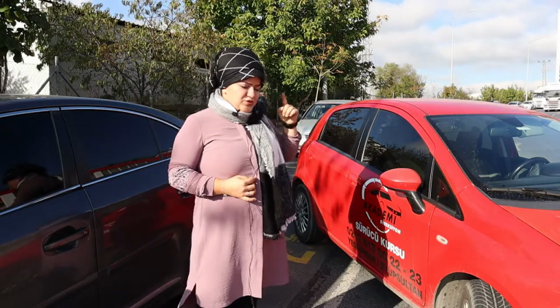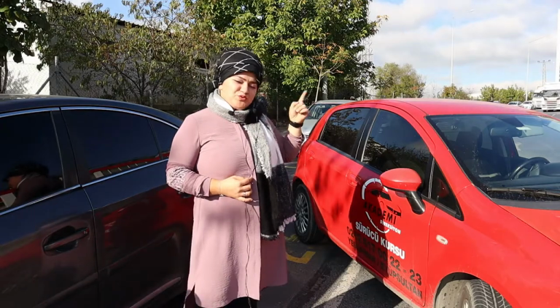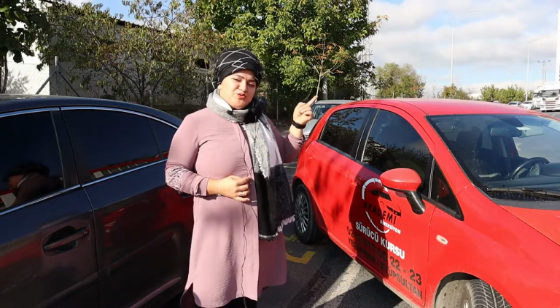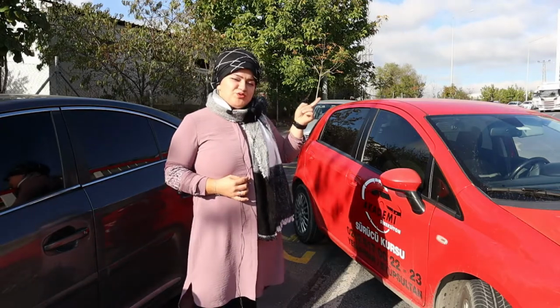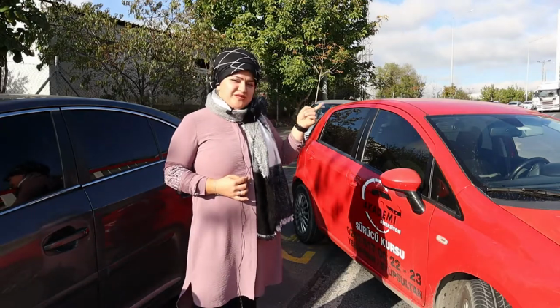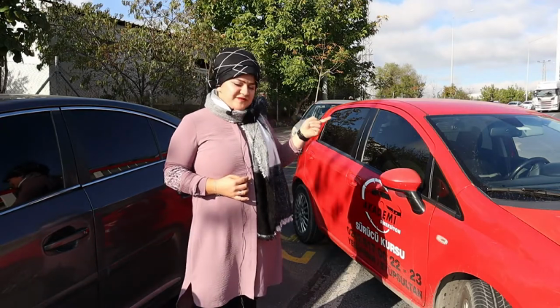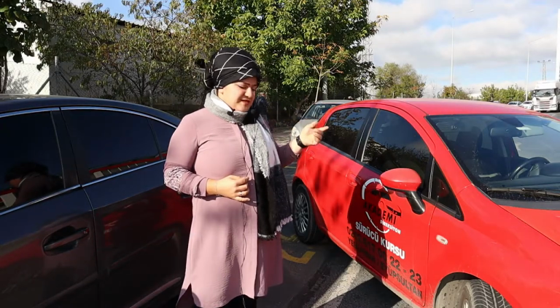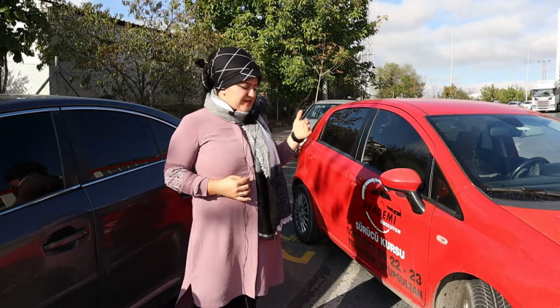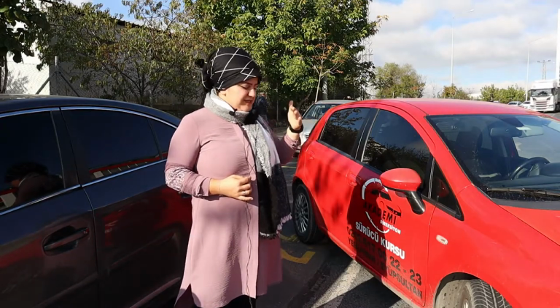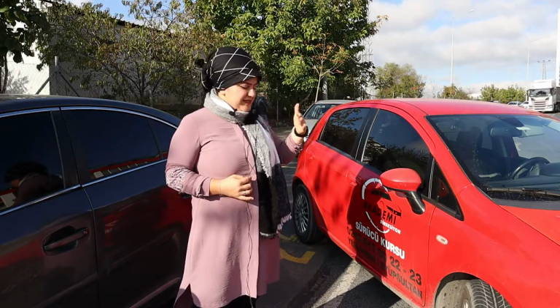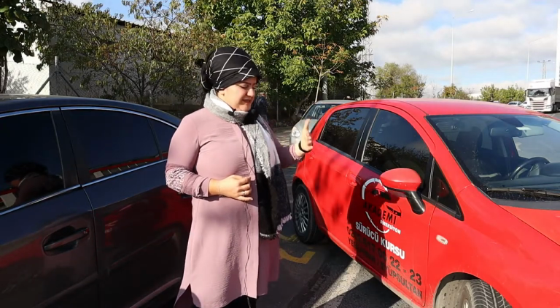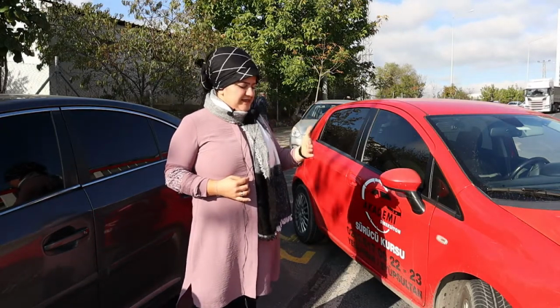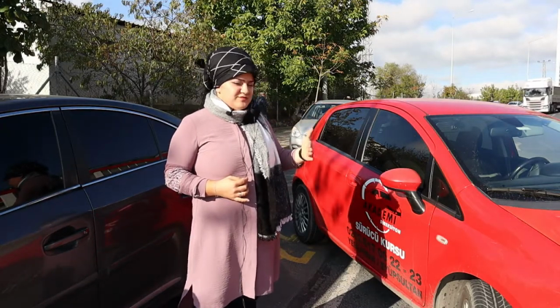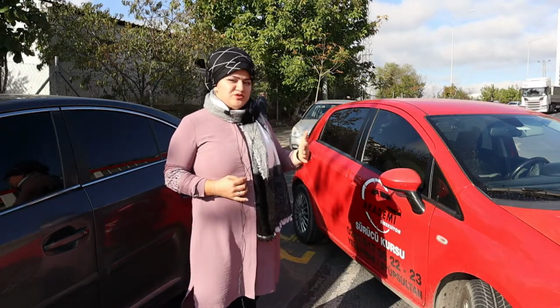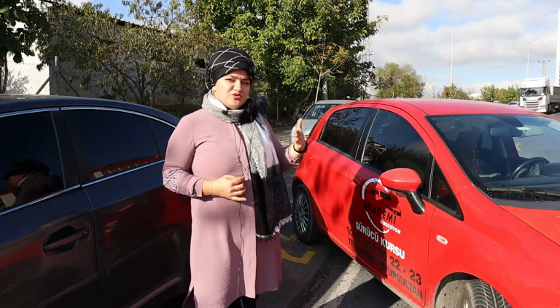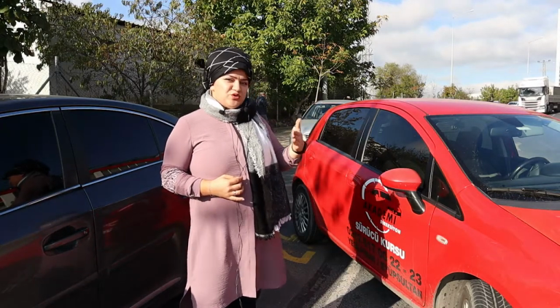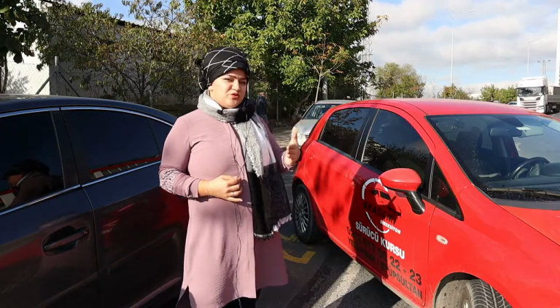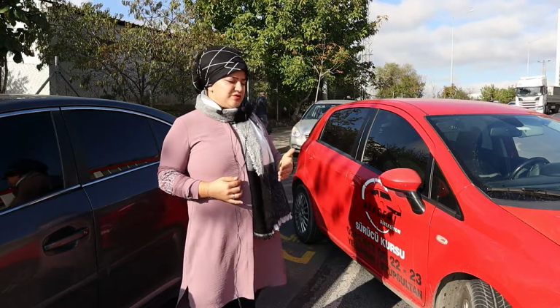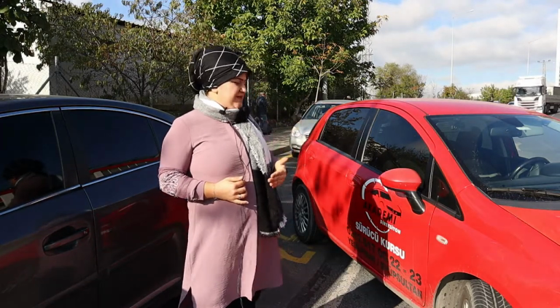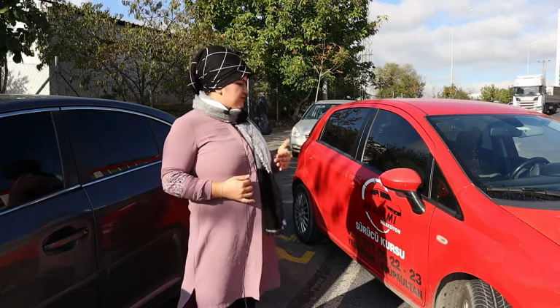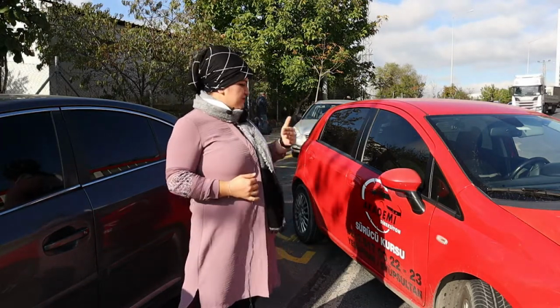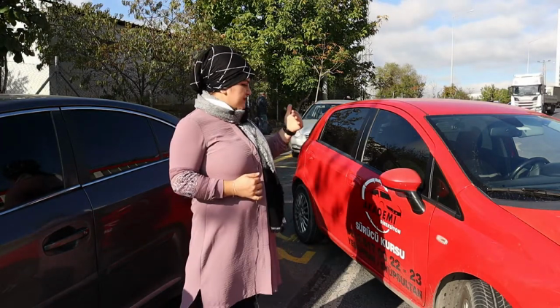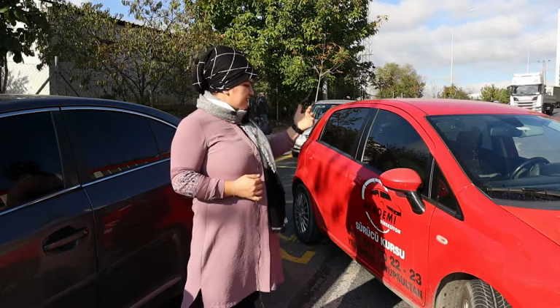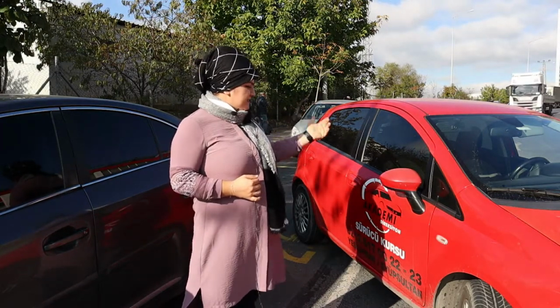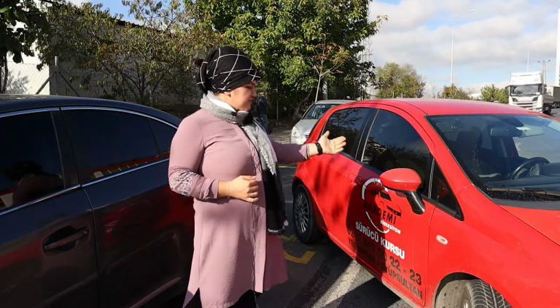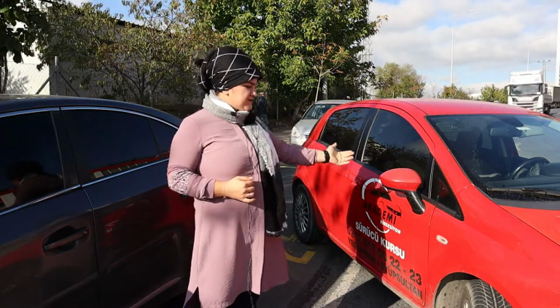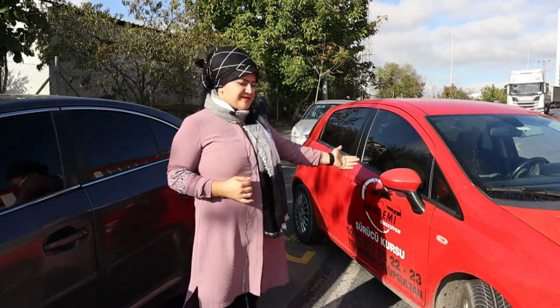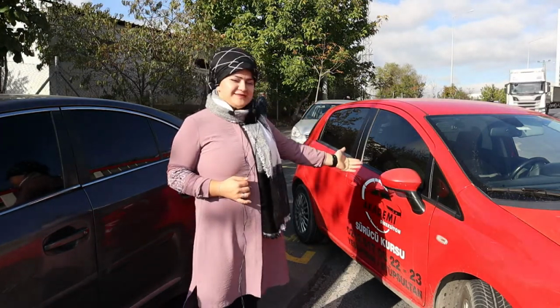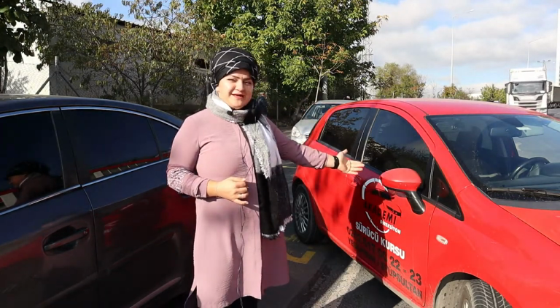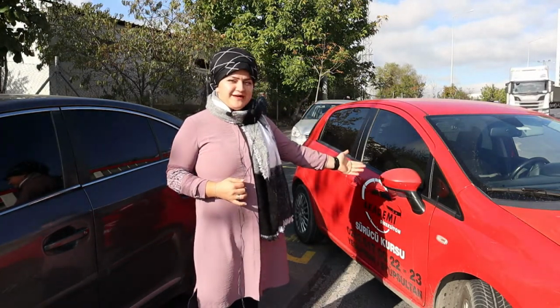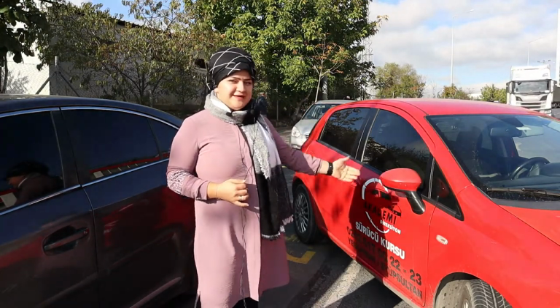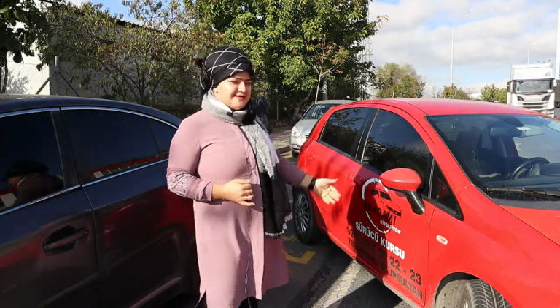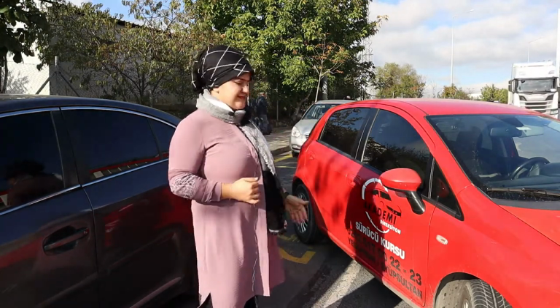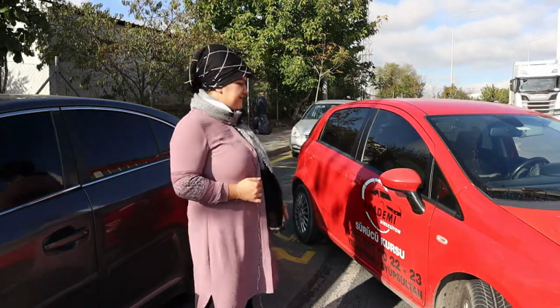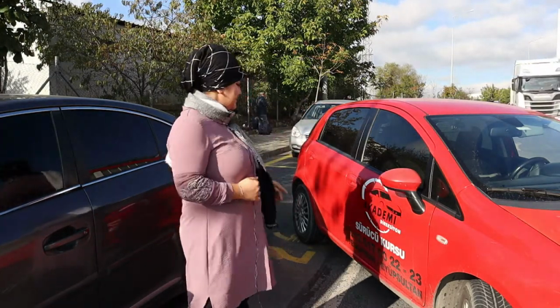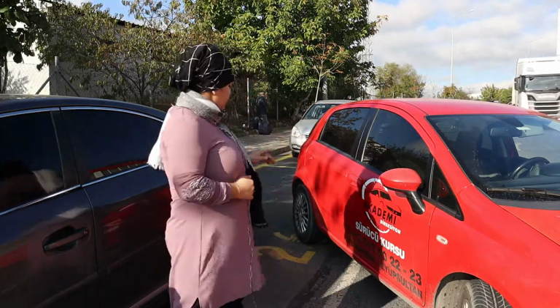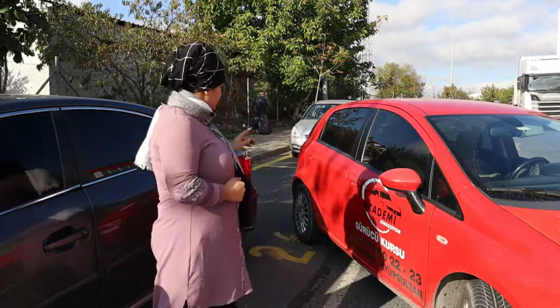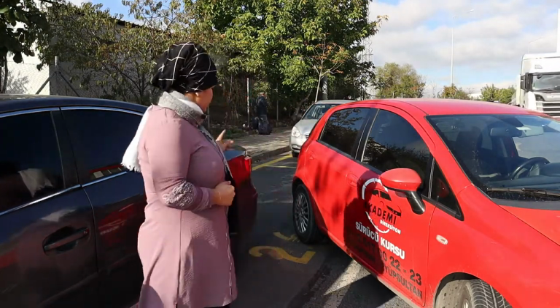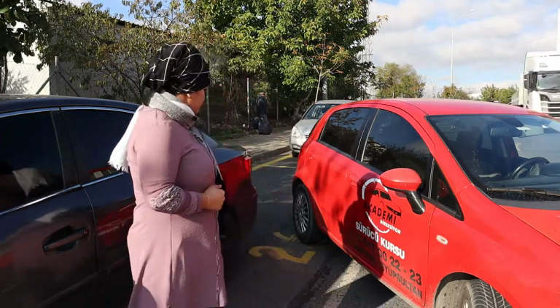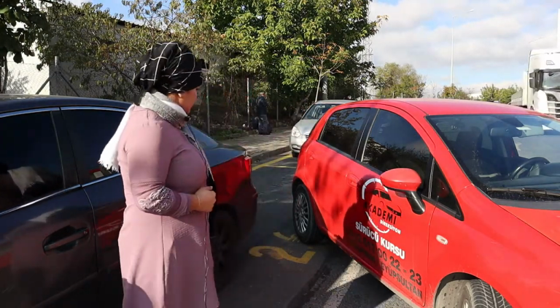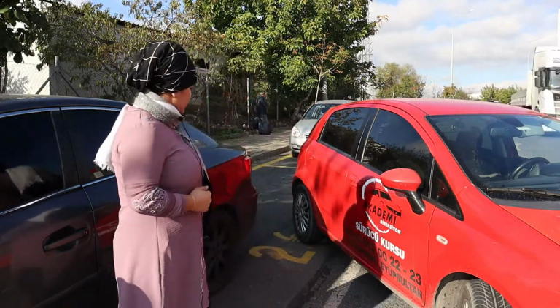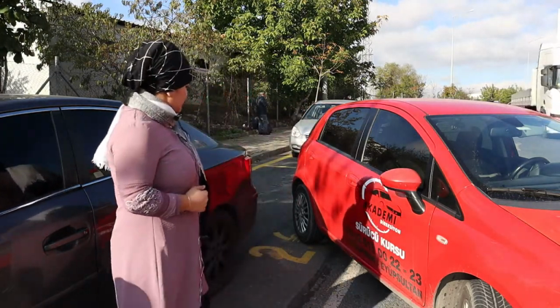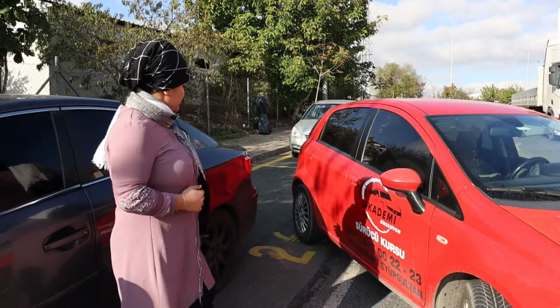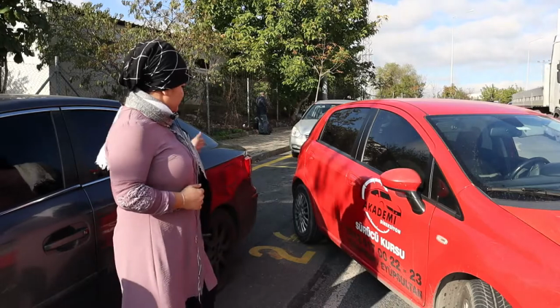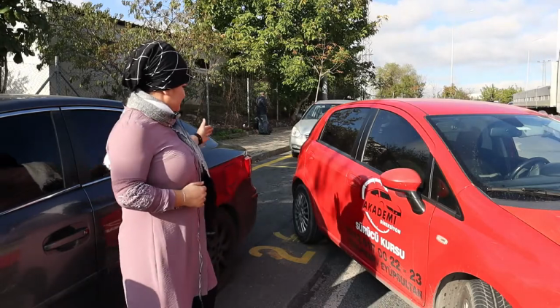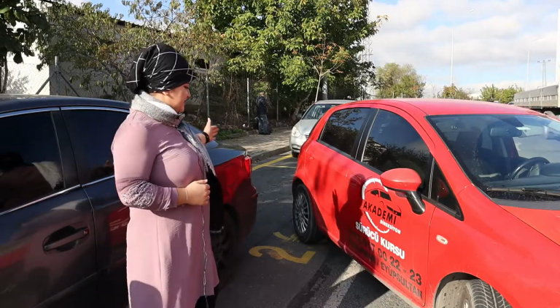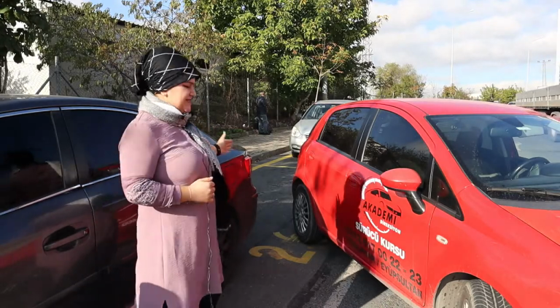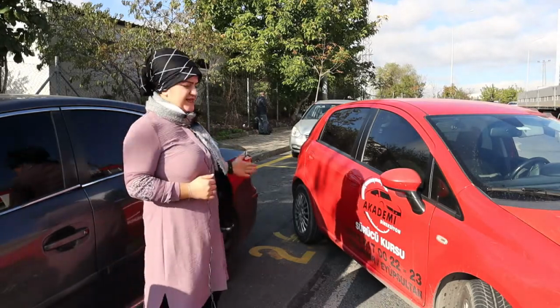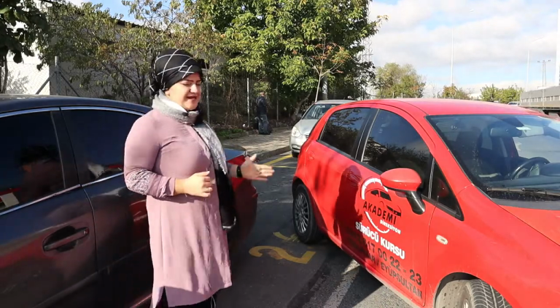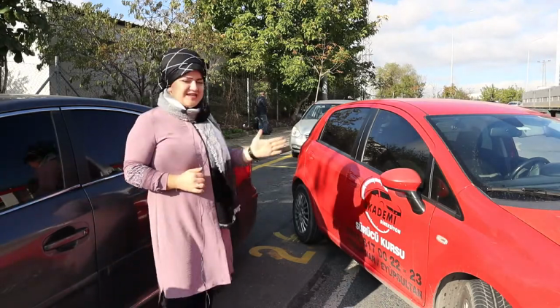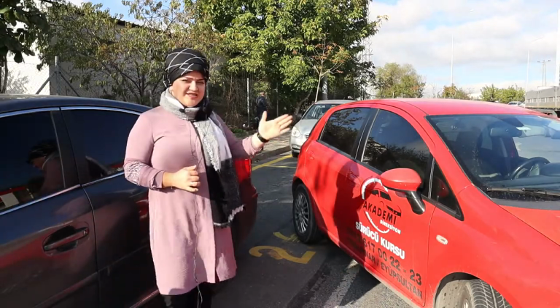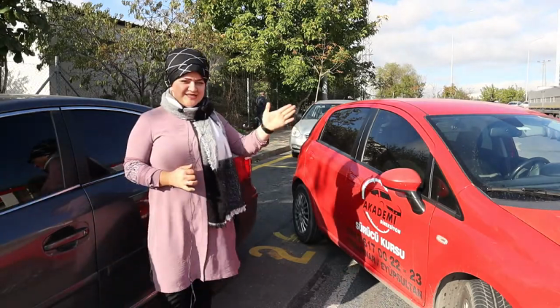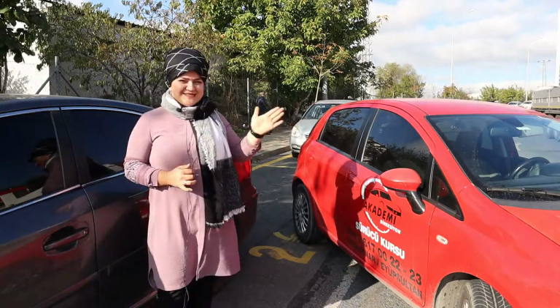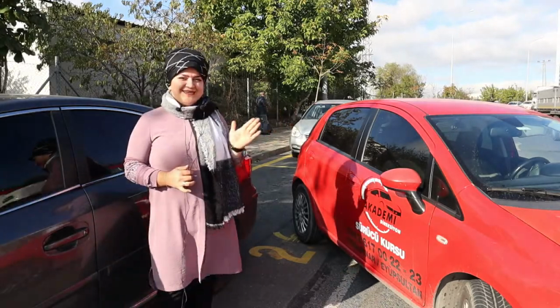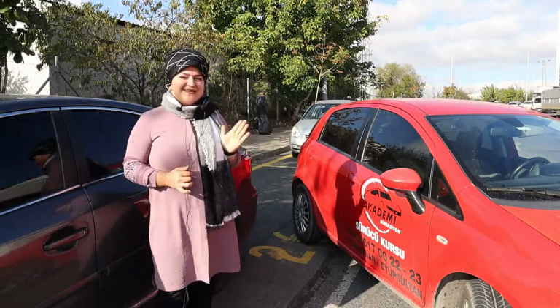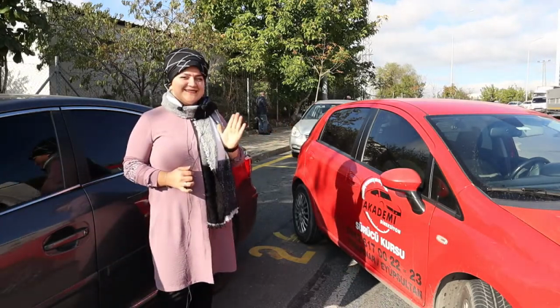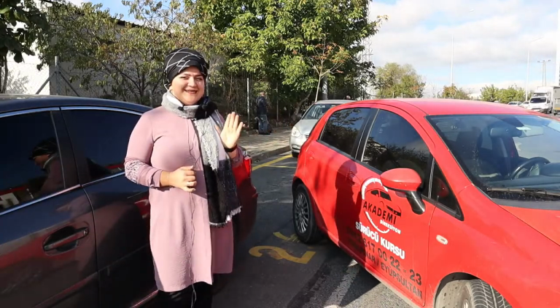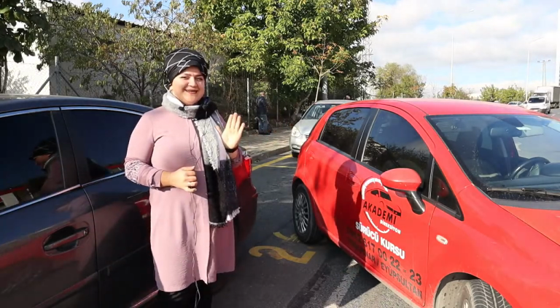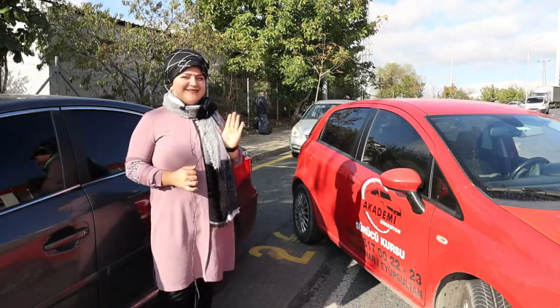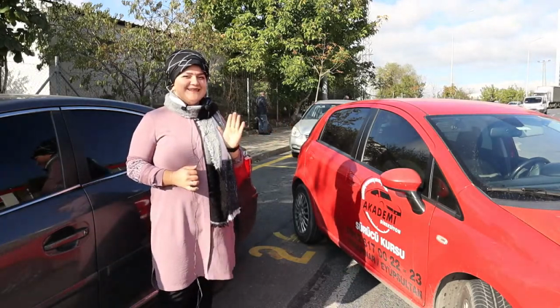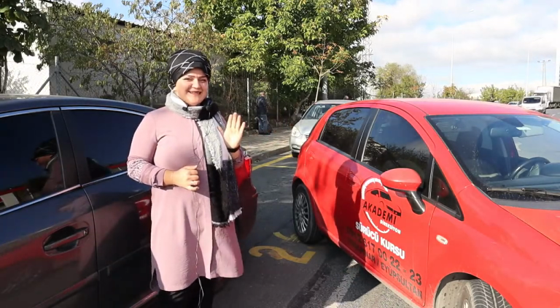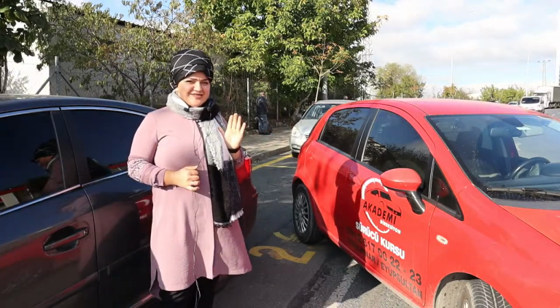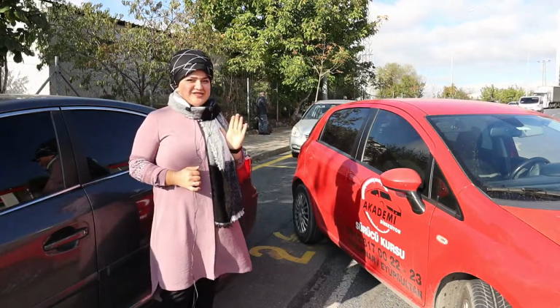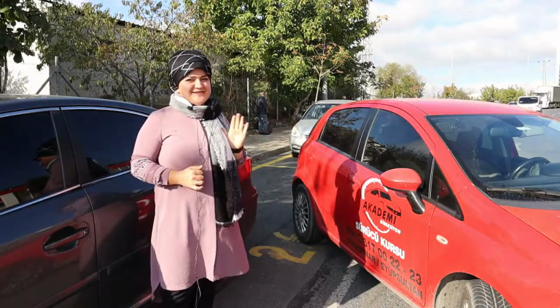Bir buçuk tur çevireceğiz. Lastiklerimiz düz olduktan sonra aracımızın sağ aynasını yanımızdaki aracın farıyla eşit vizaya getirene kadar kalacağız.